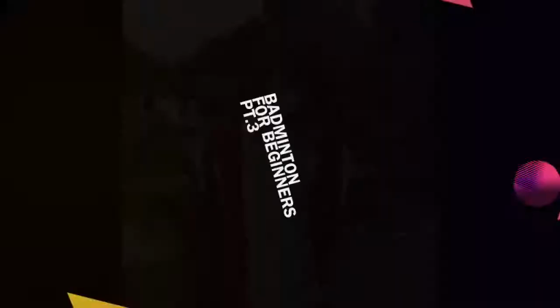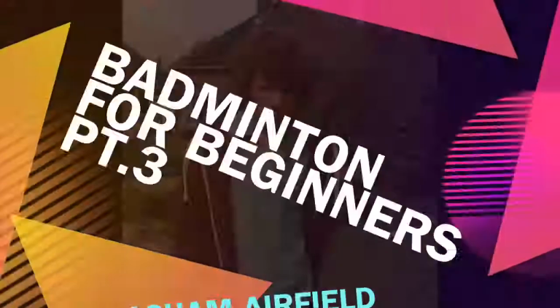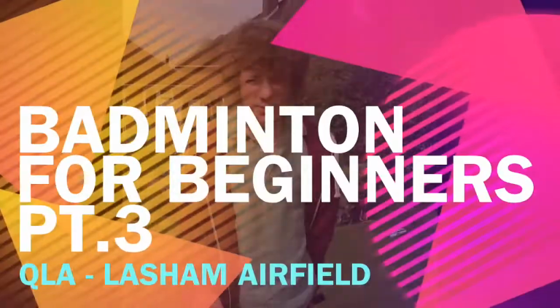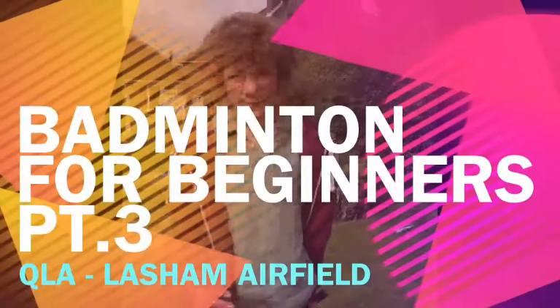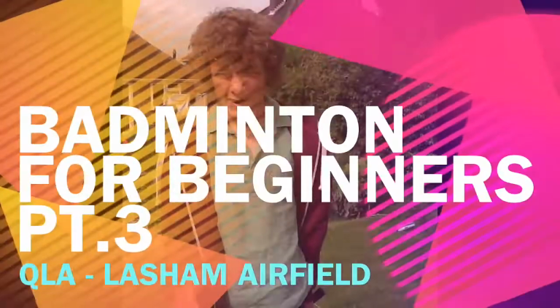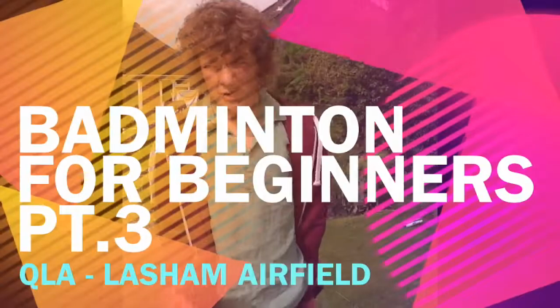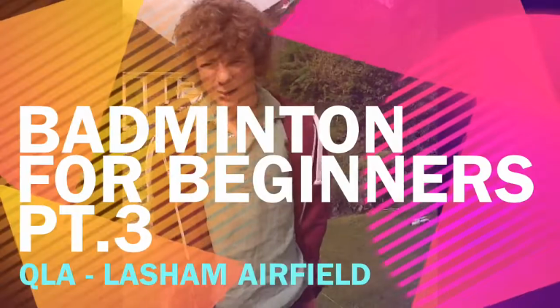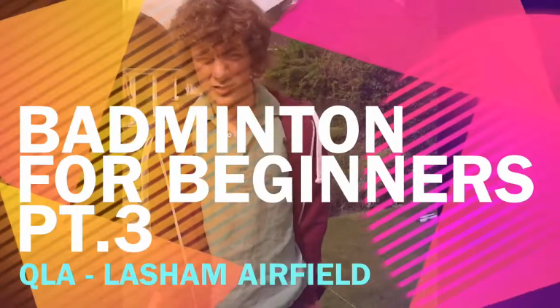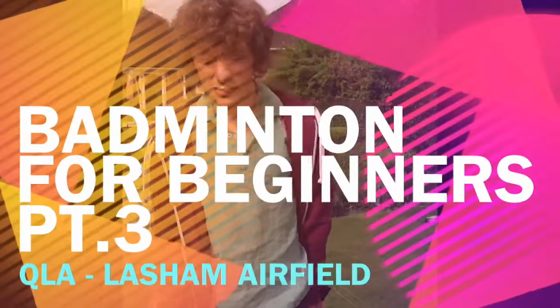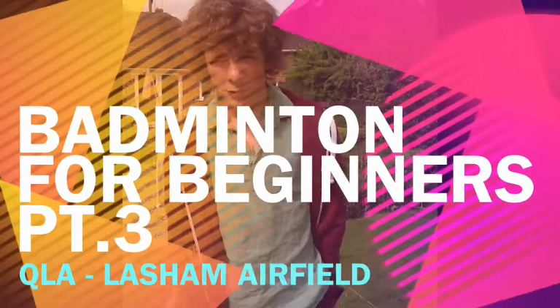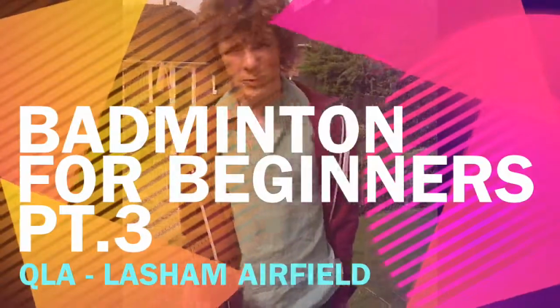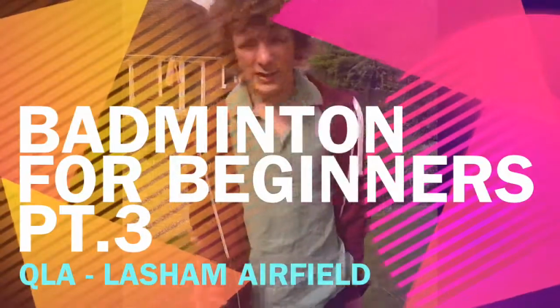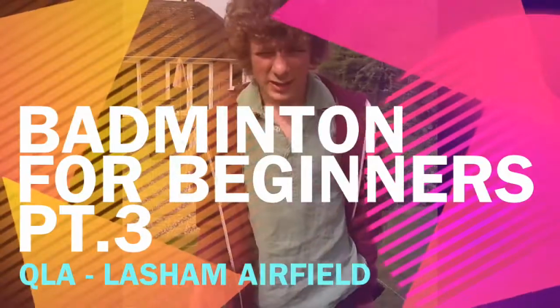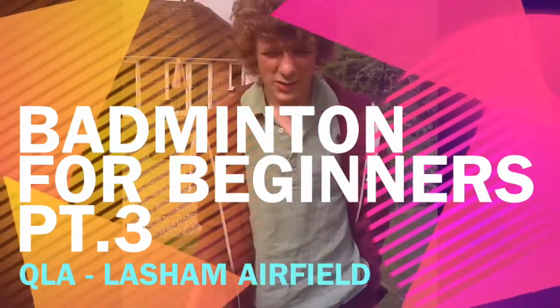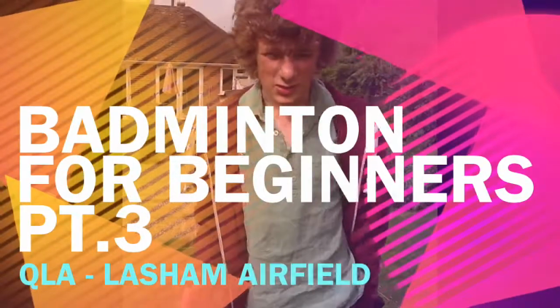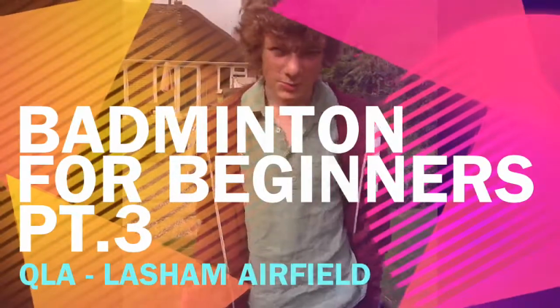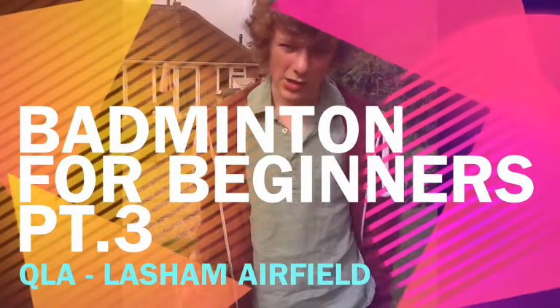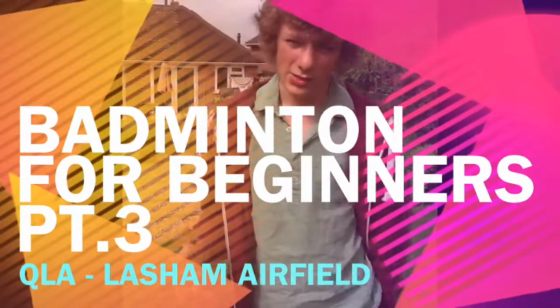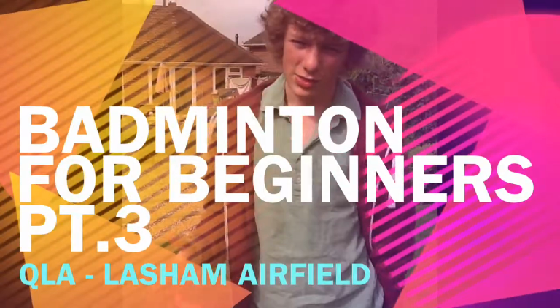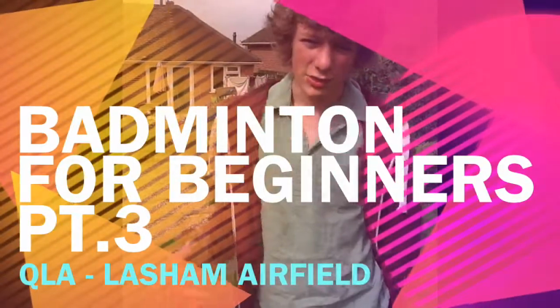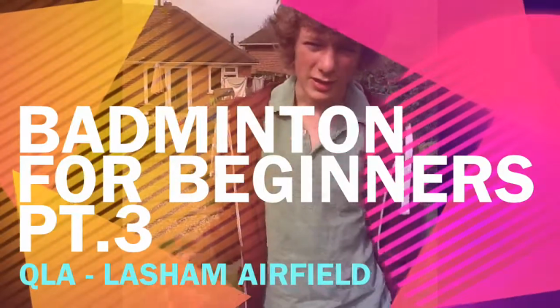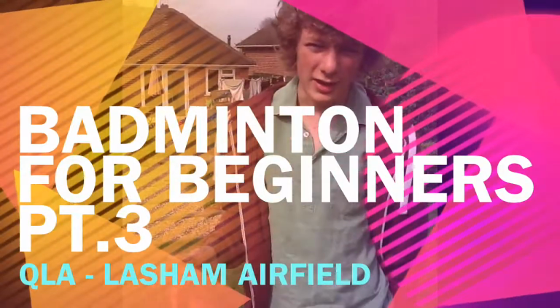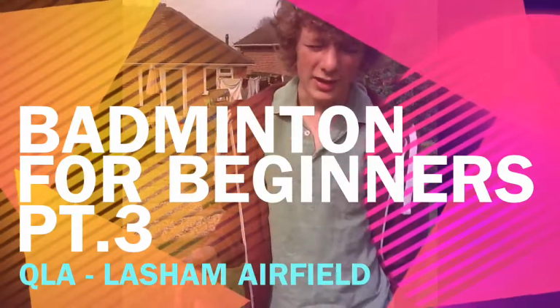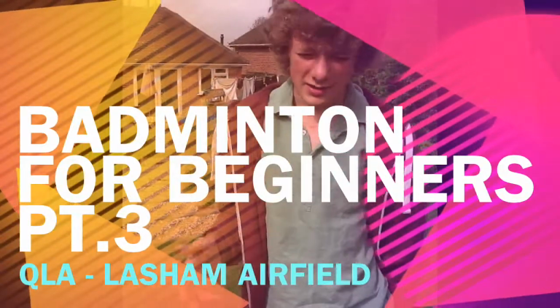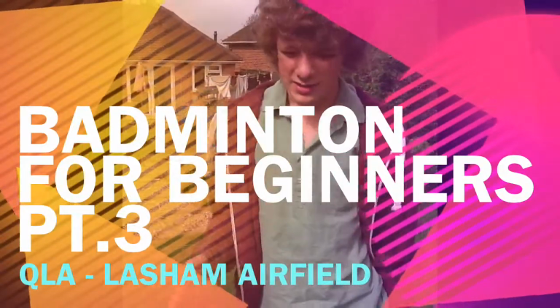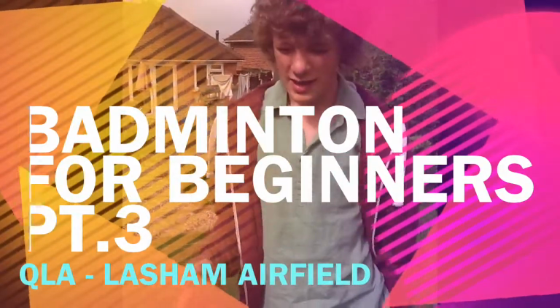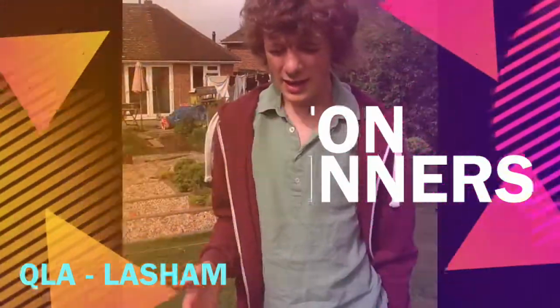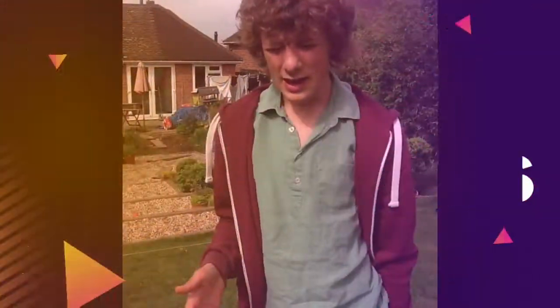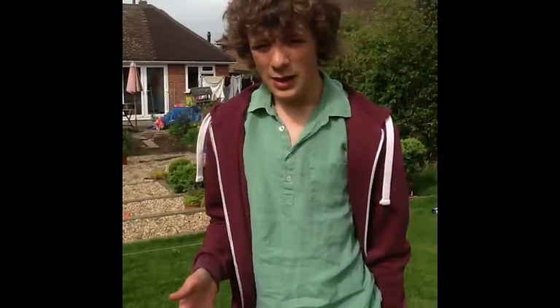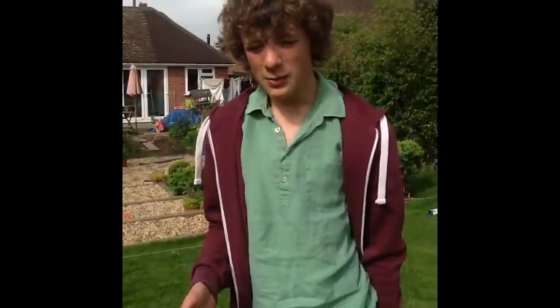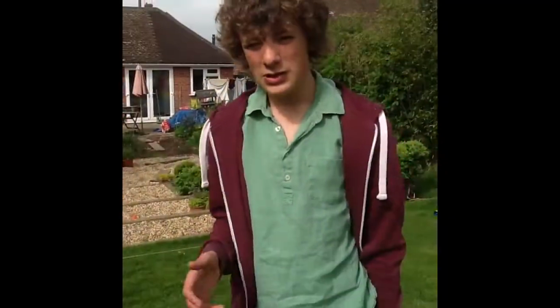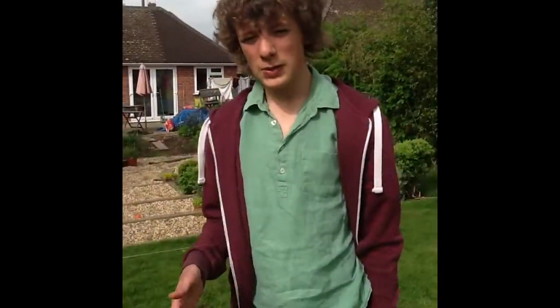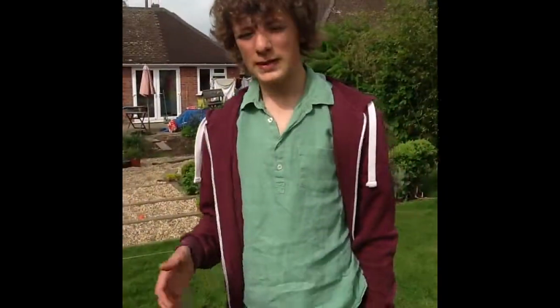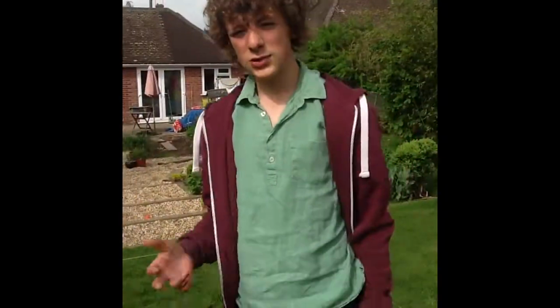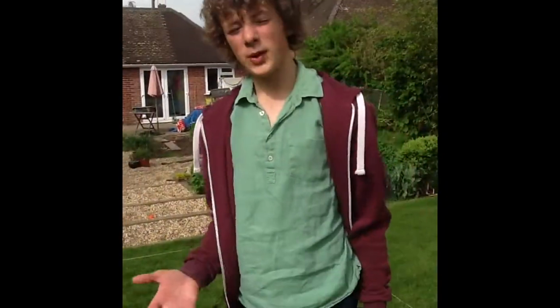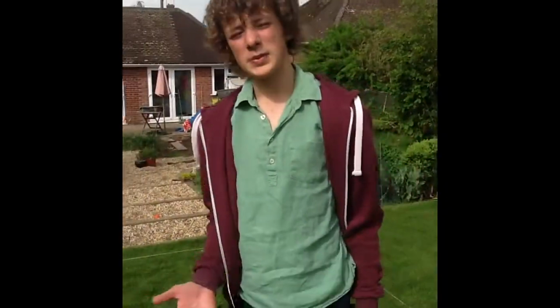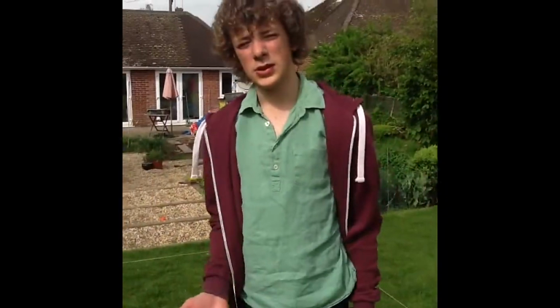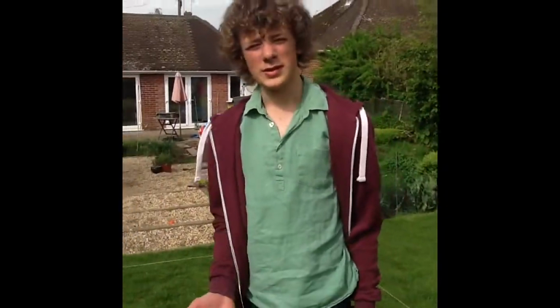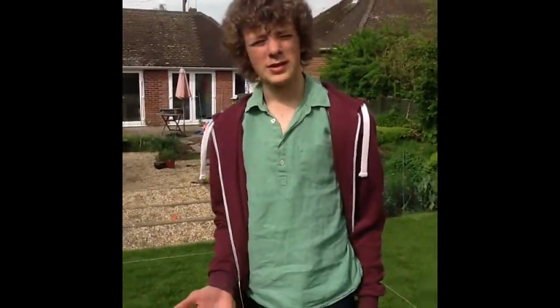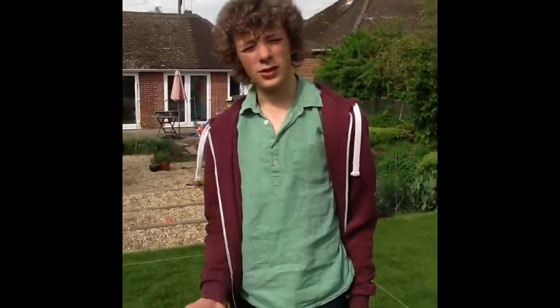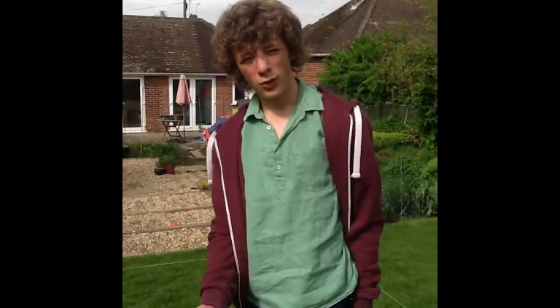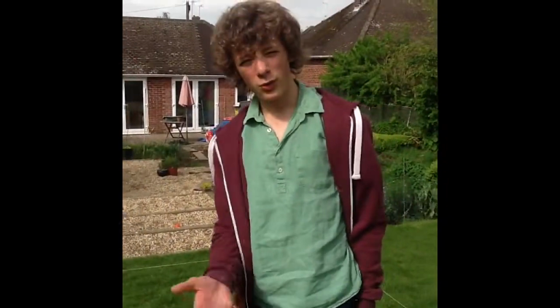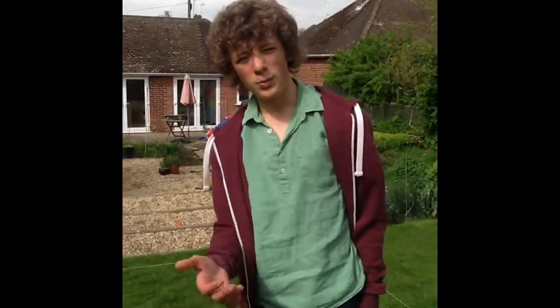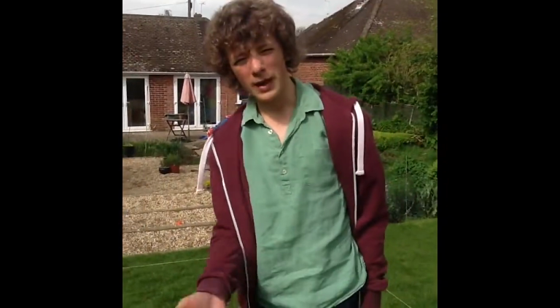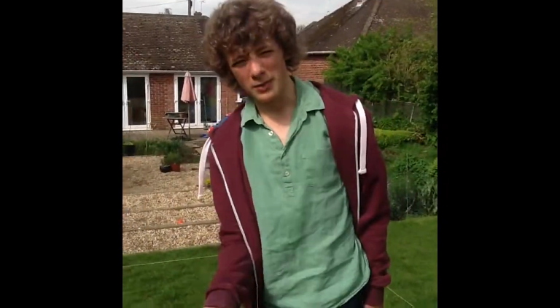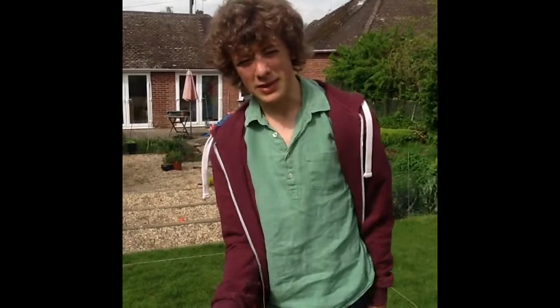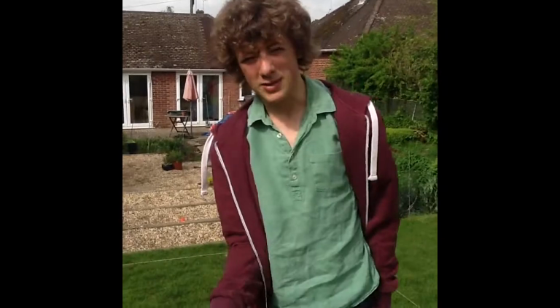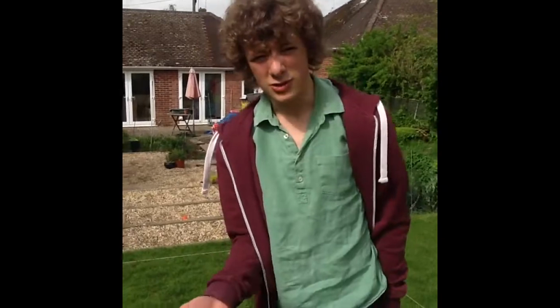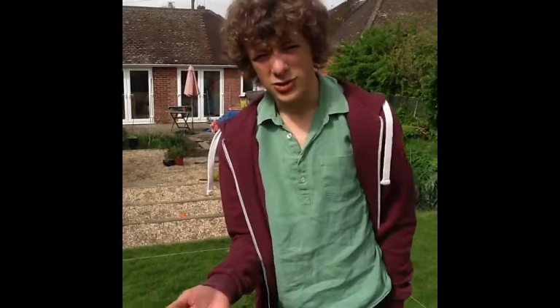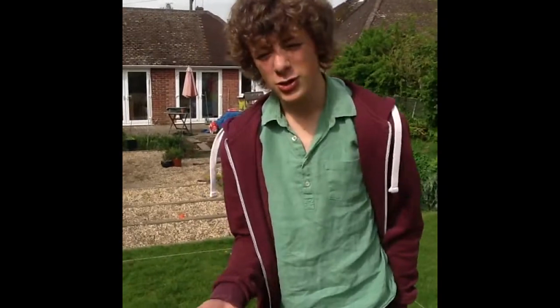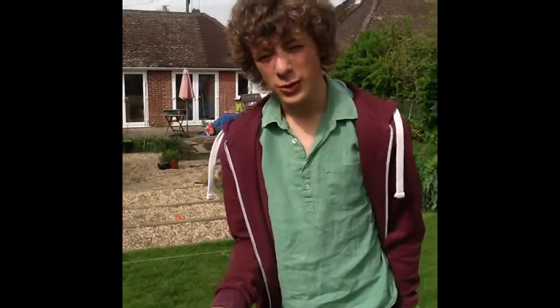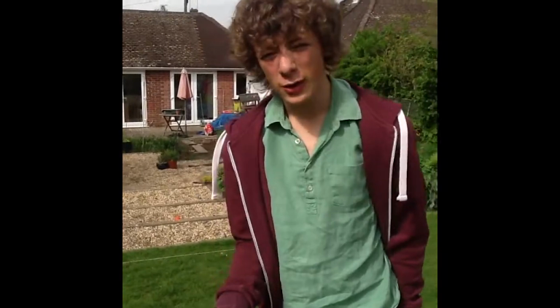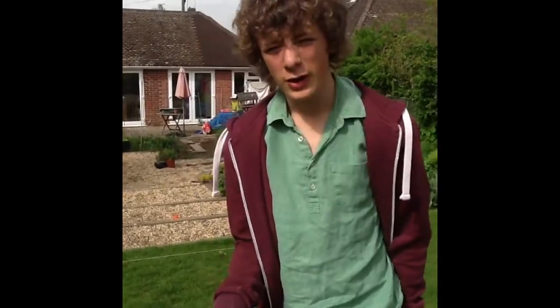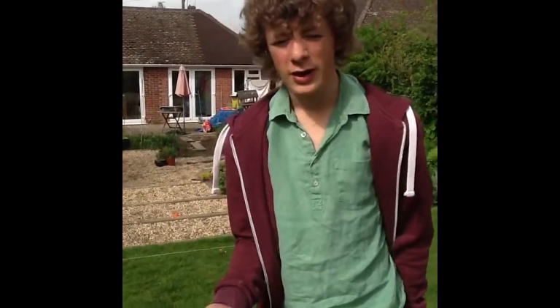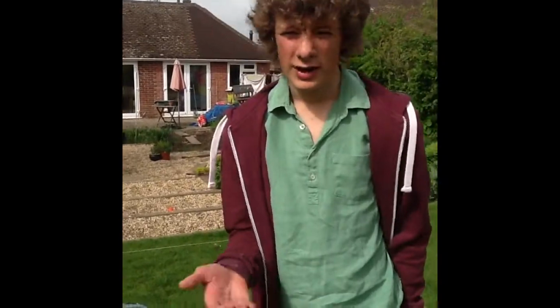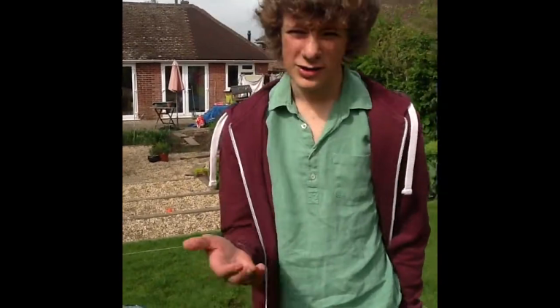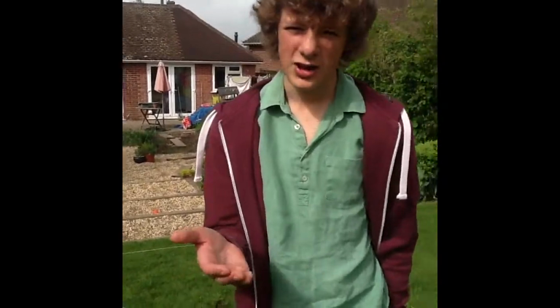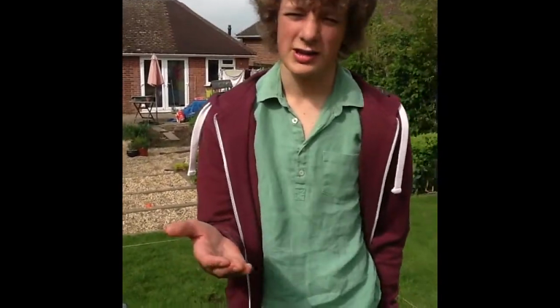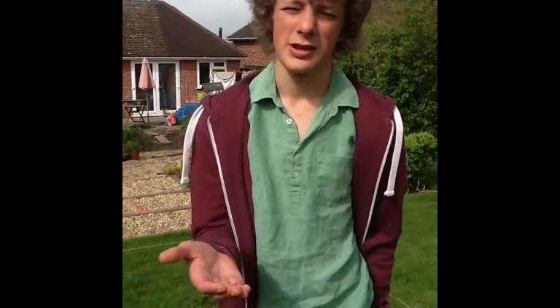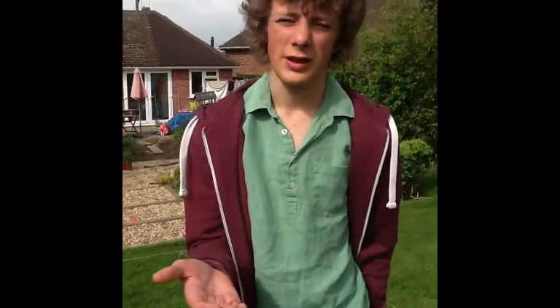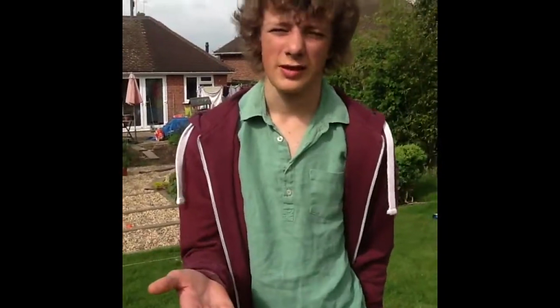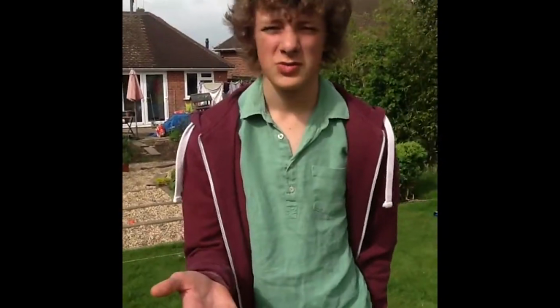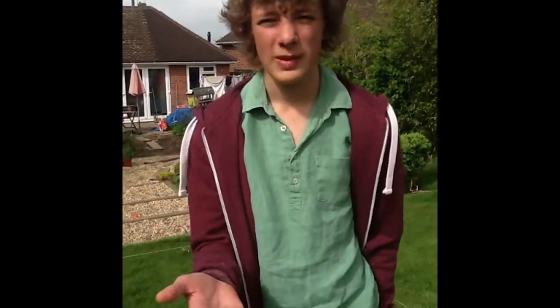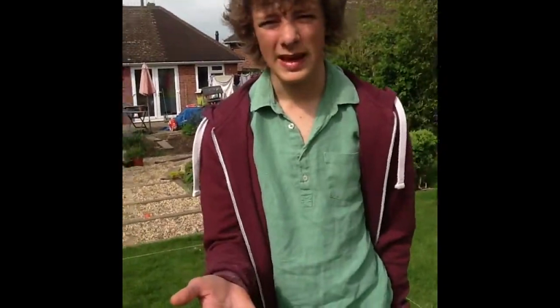Hello, welcome to Badminton for Beginners part 3. Today we're doing drop shots, or the badminton duo, as Jake shall now explain.